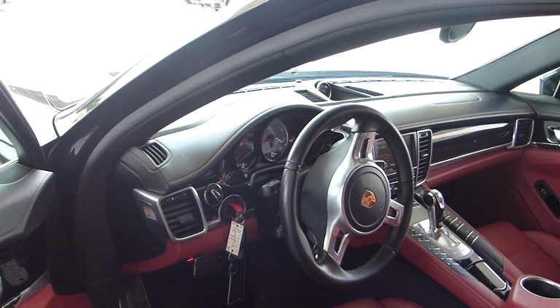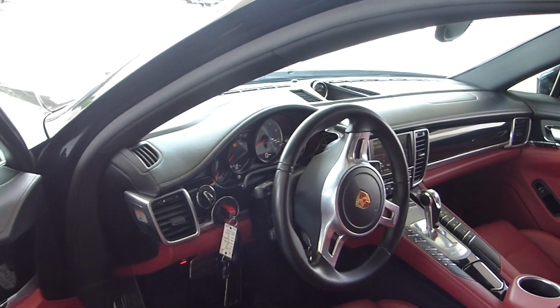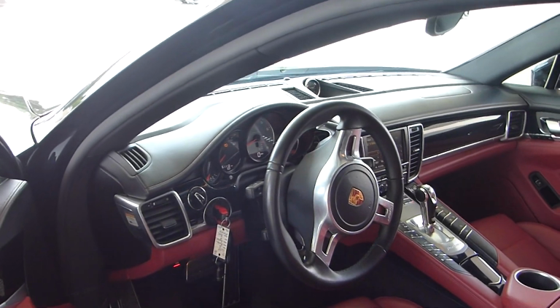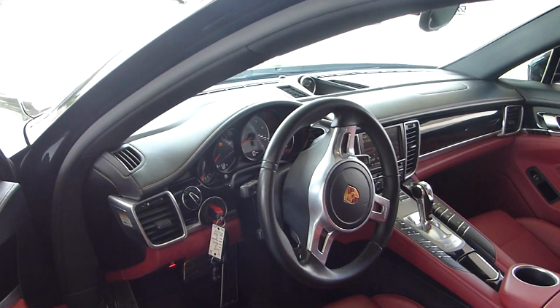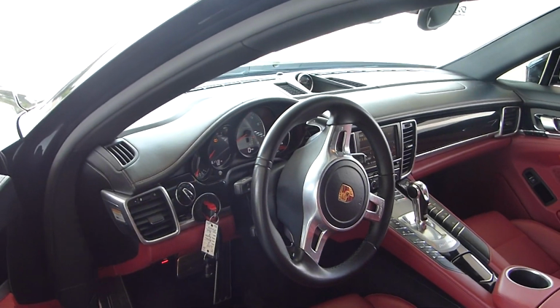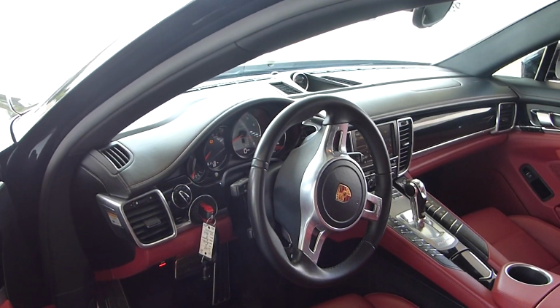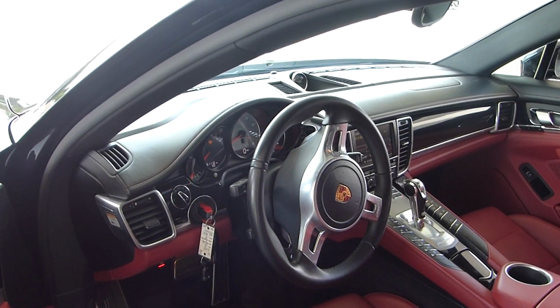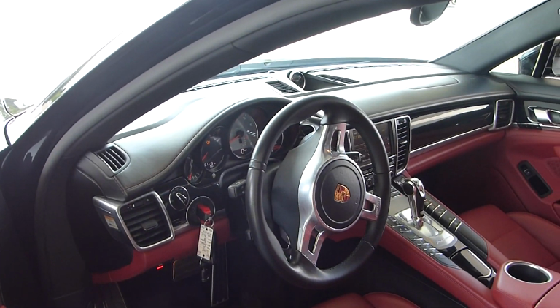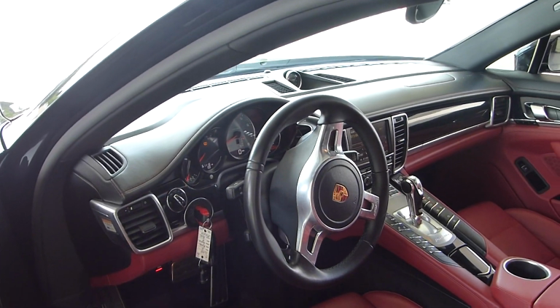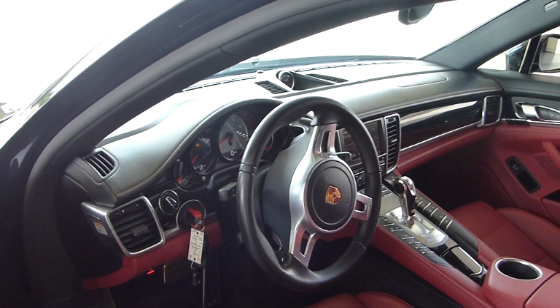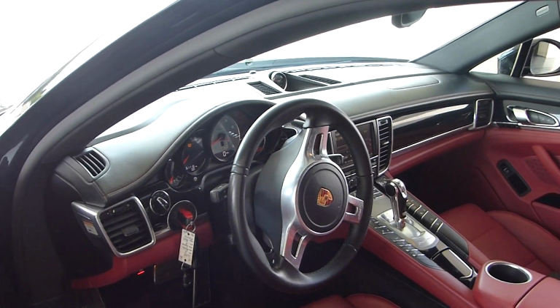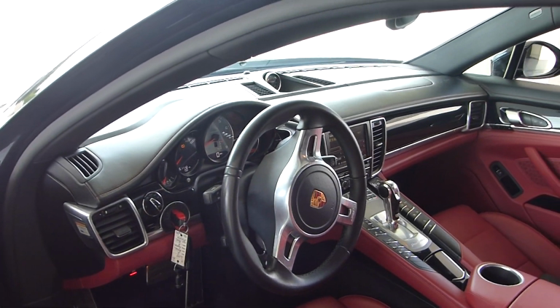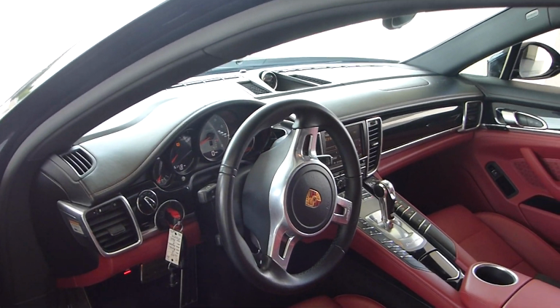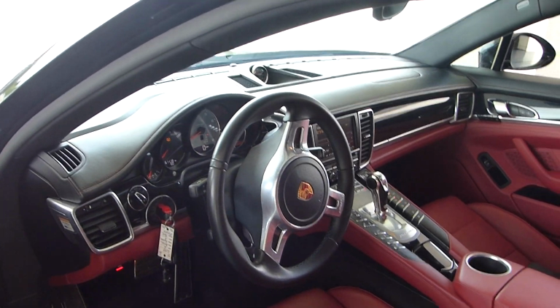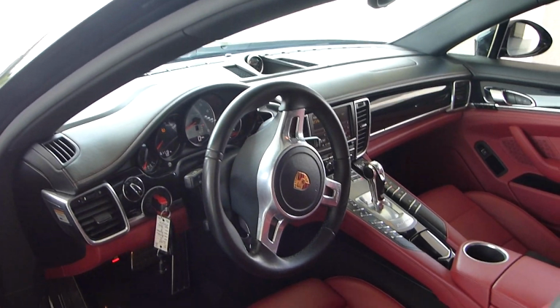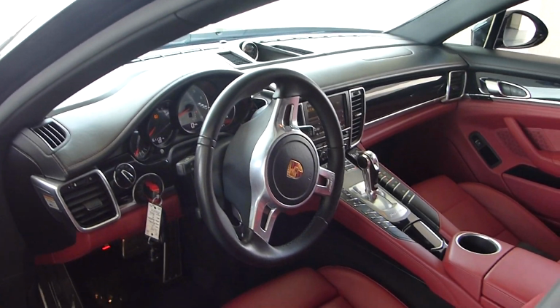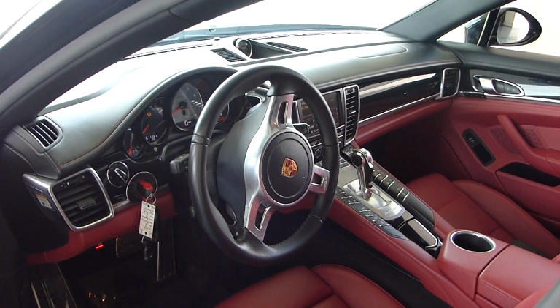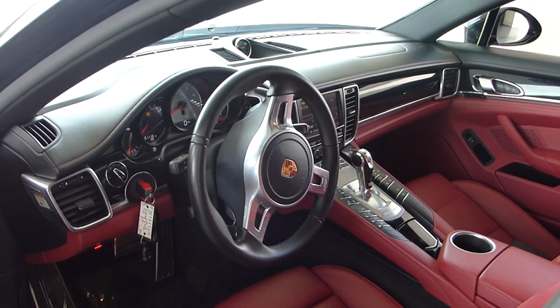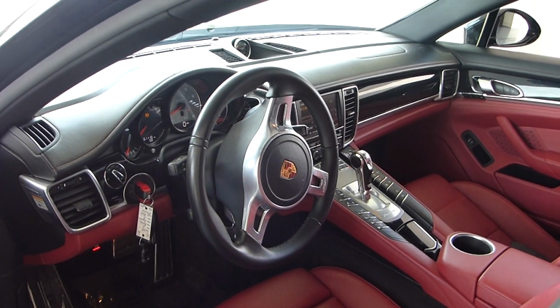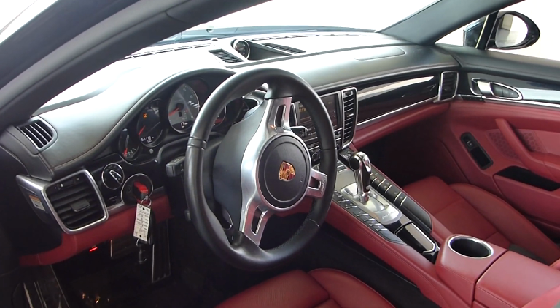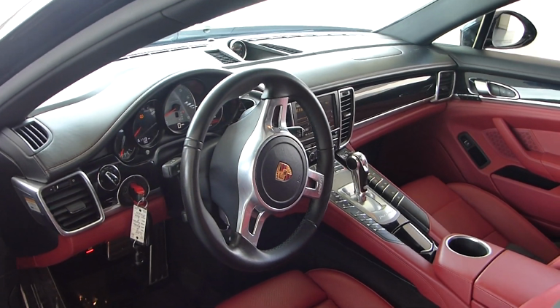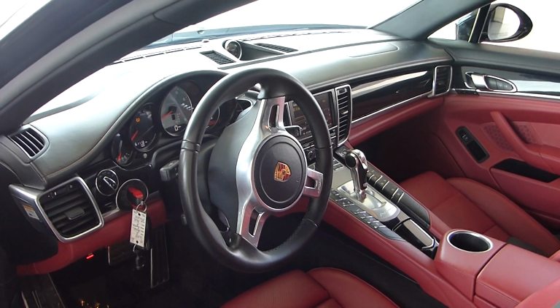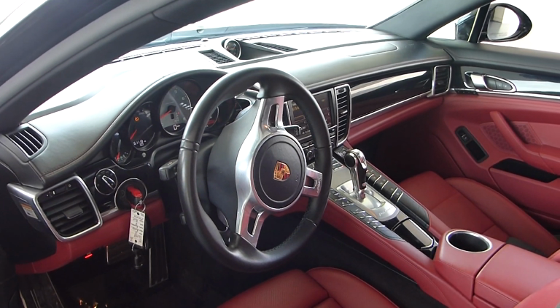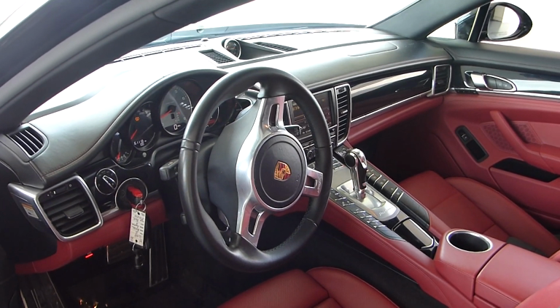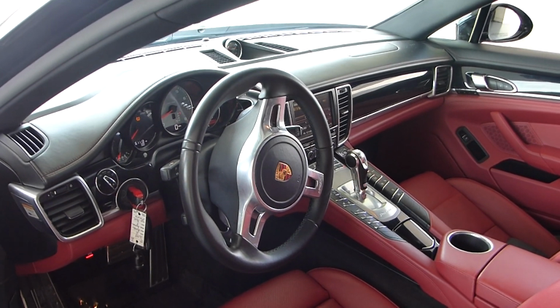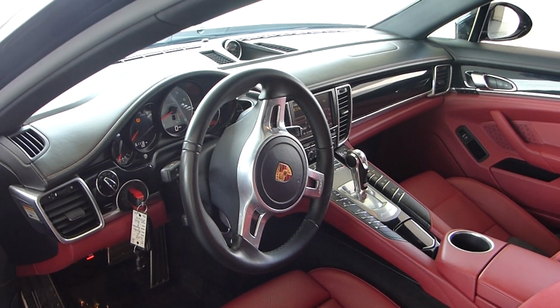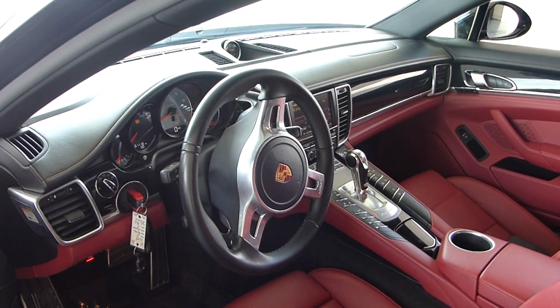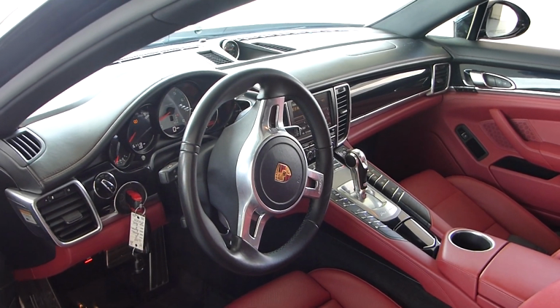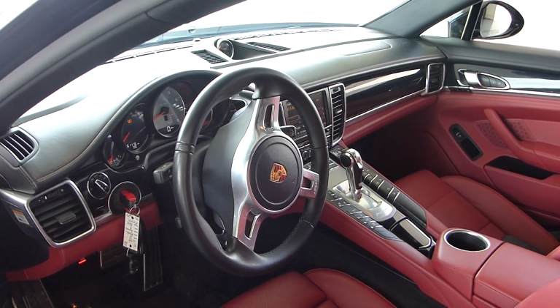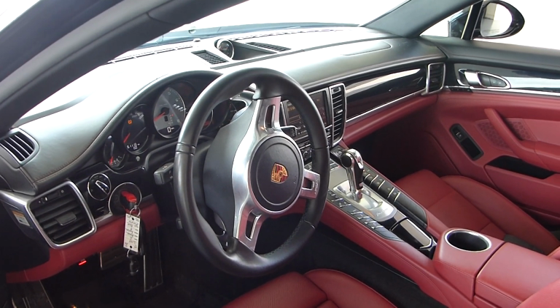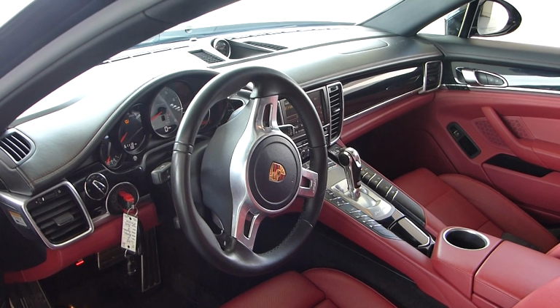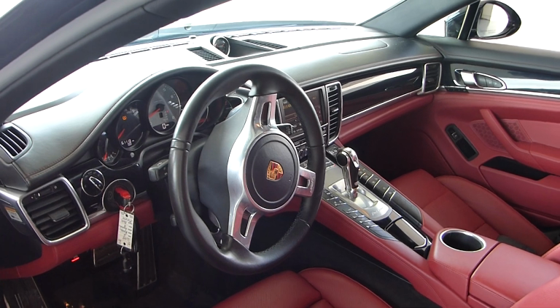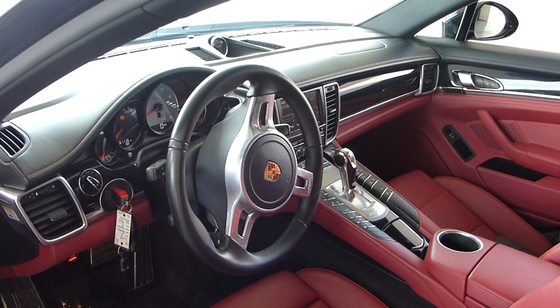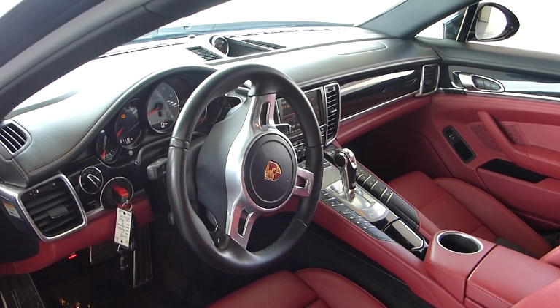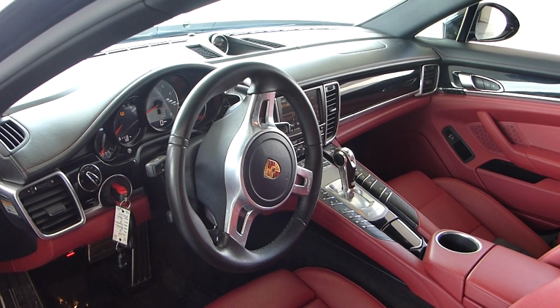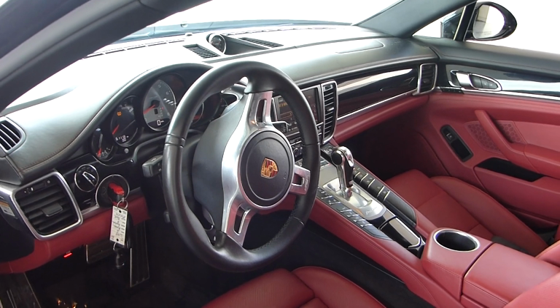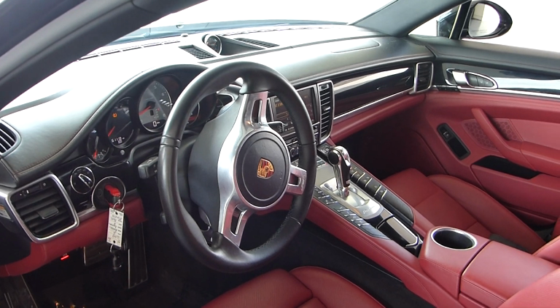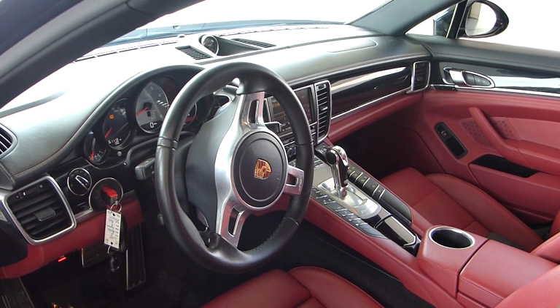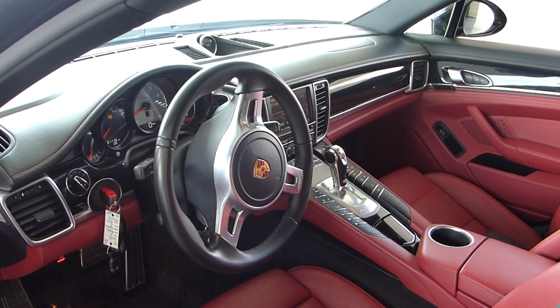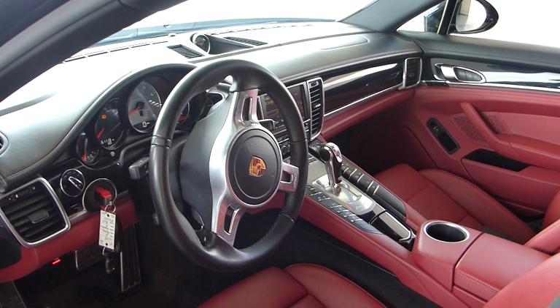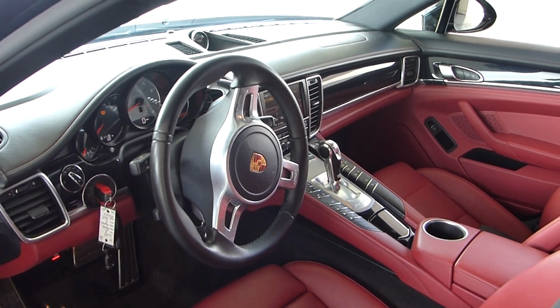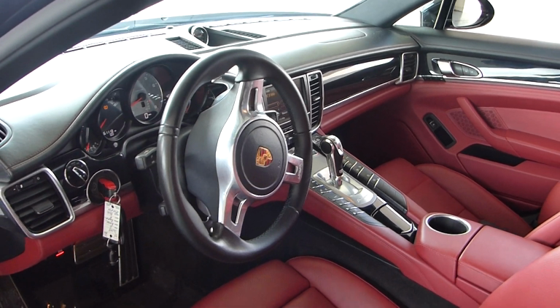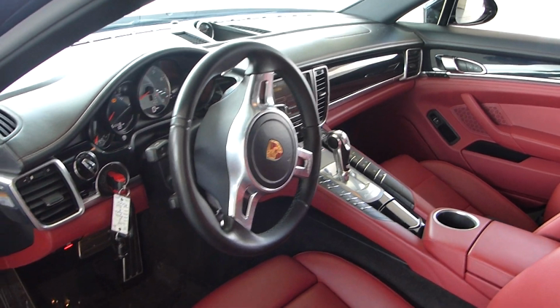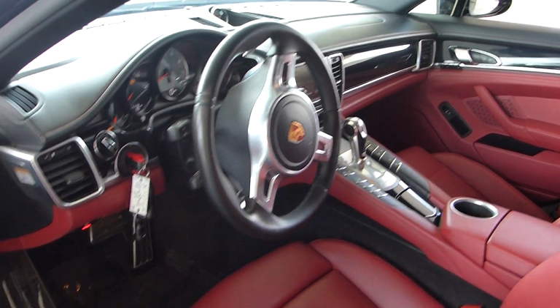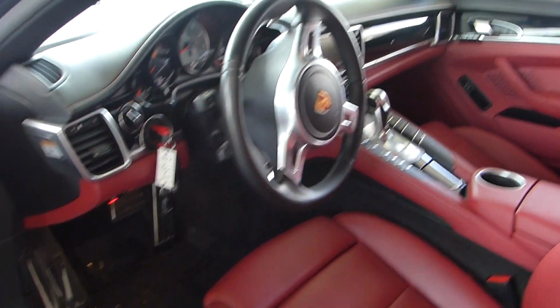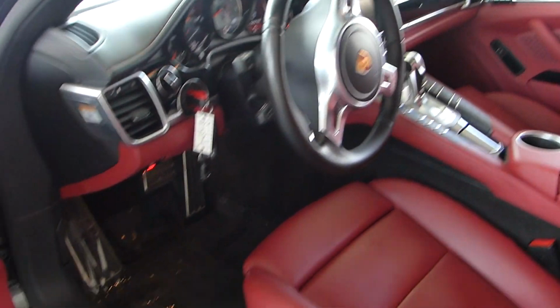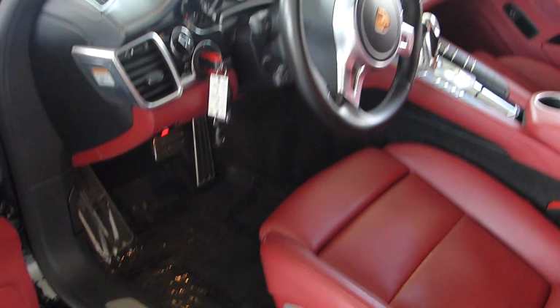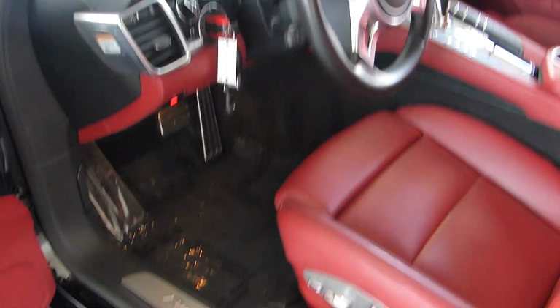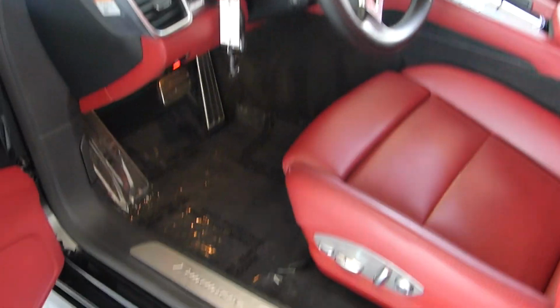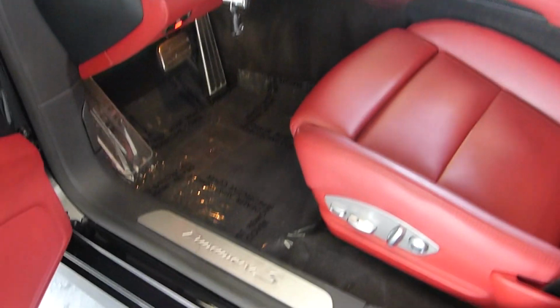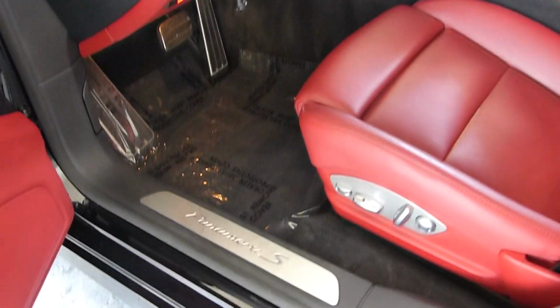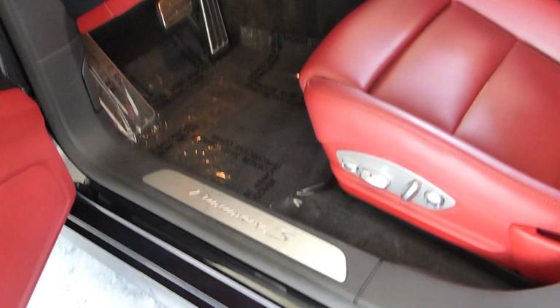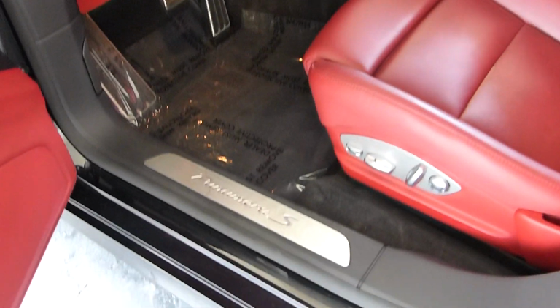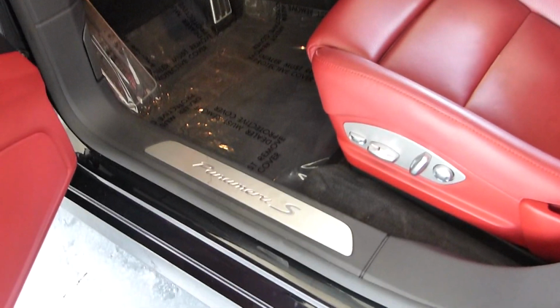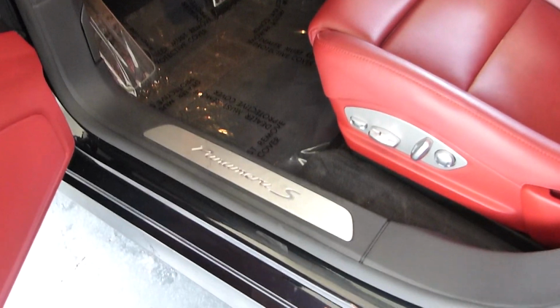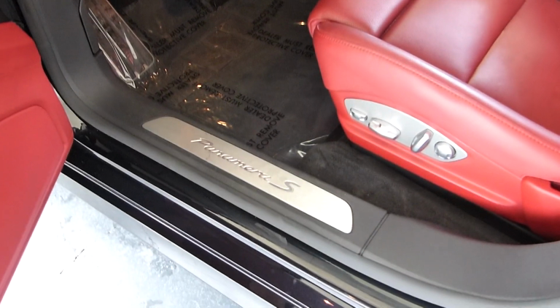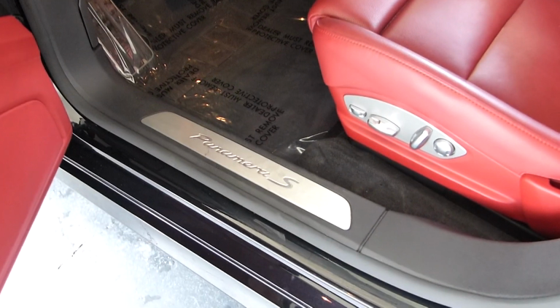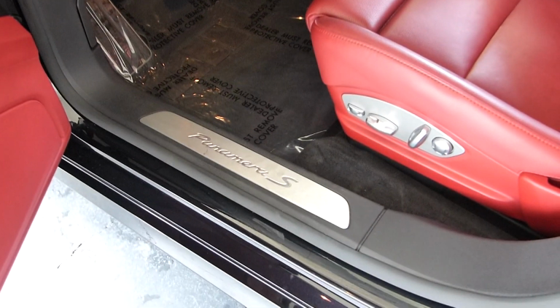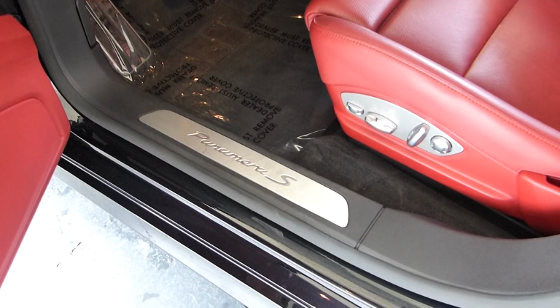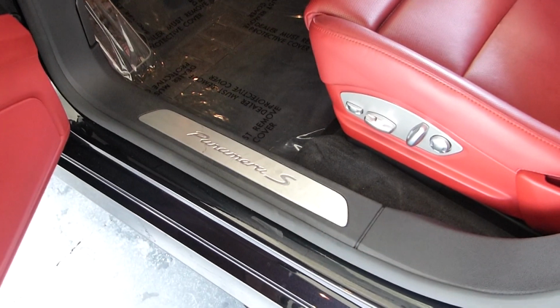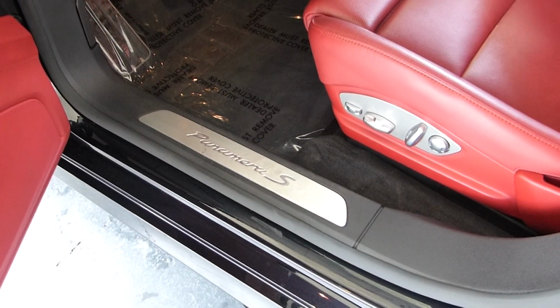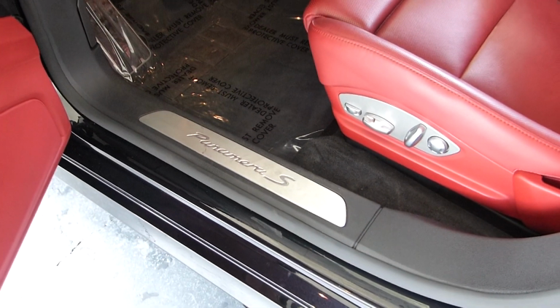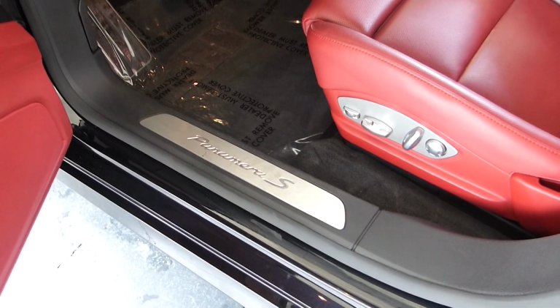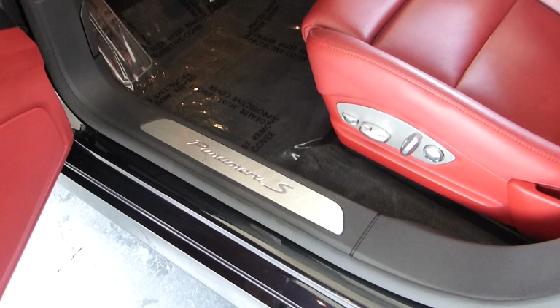This is used as an executive vehicle. I also think it's a very unique and great family vehicle.